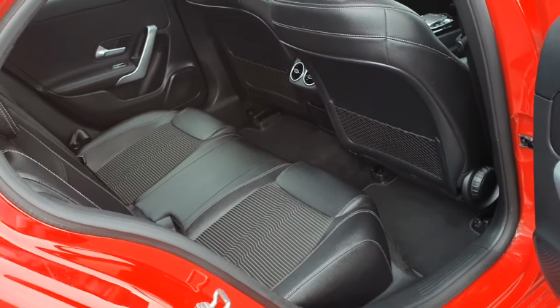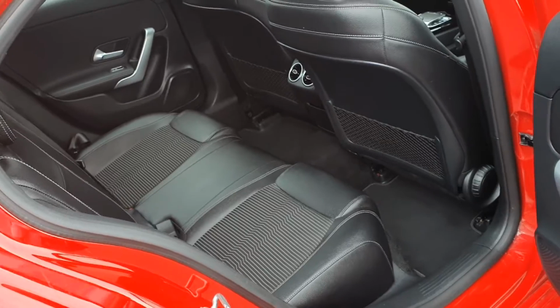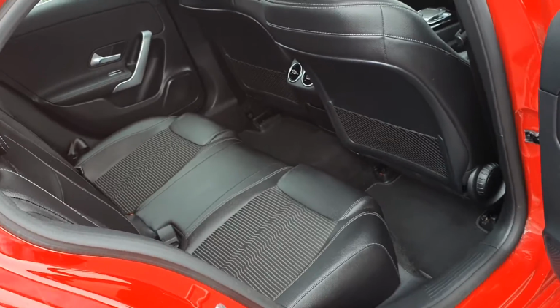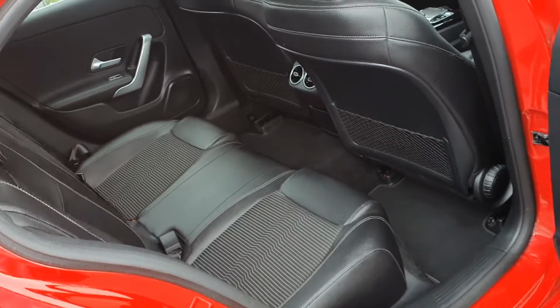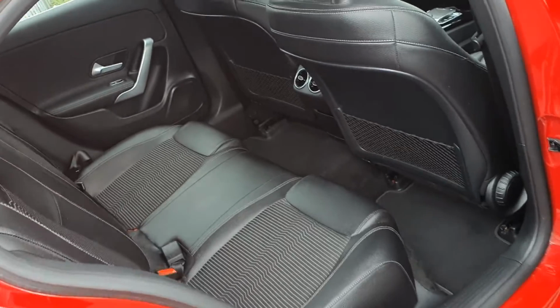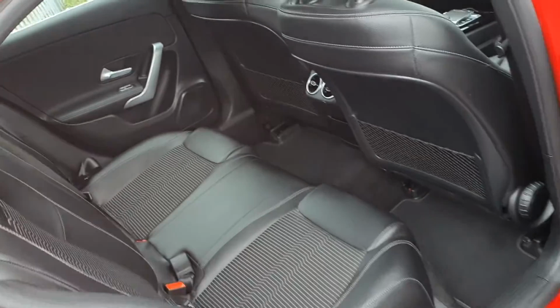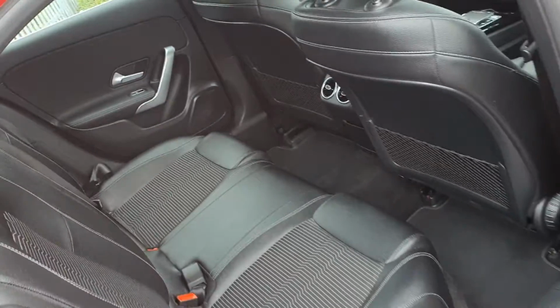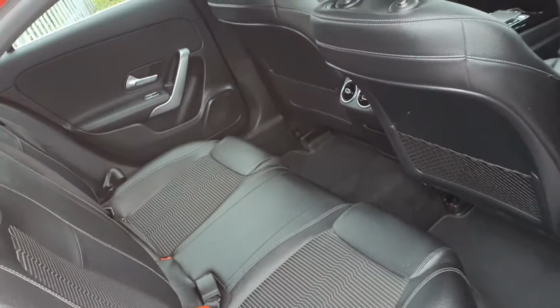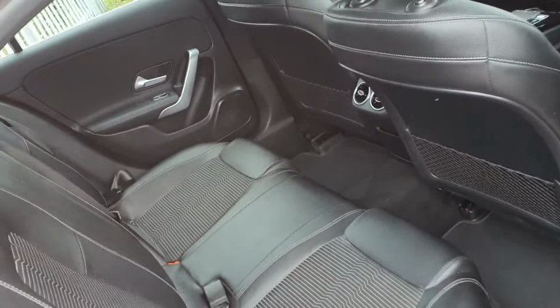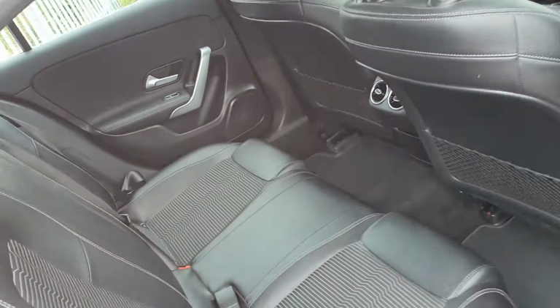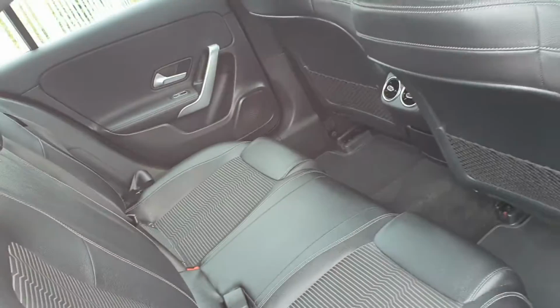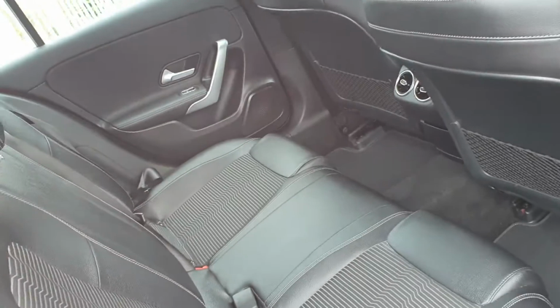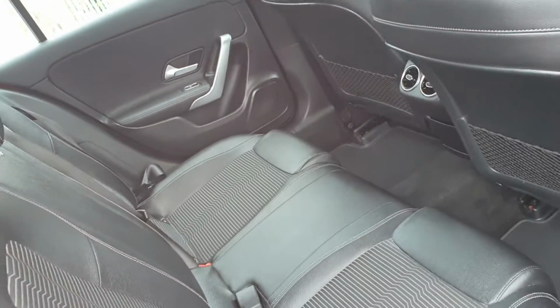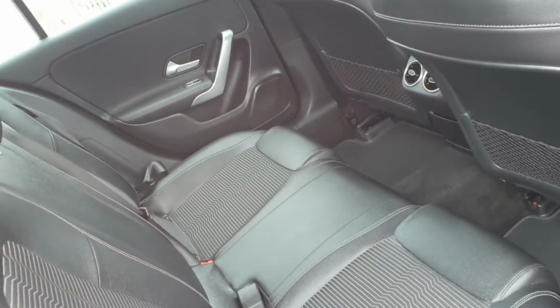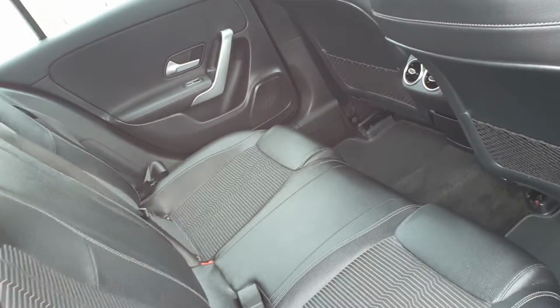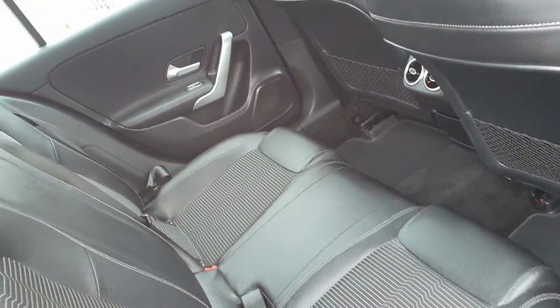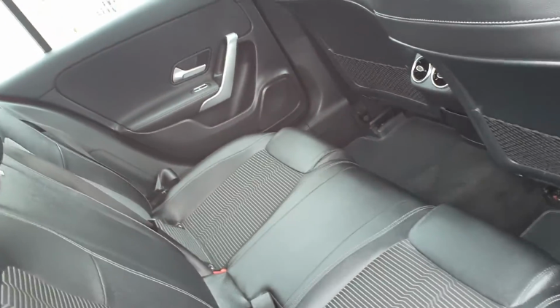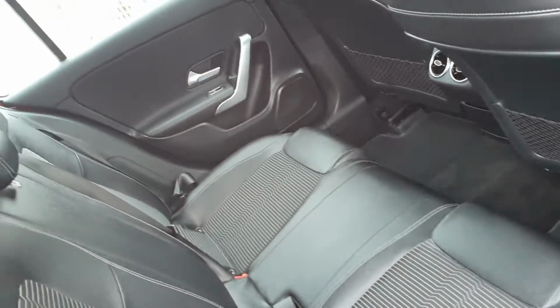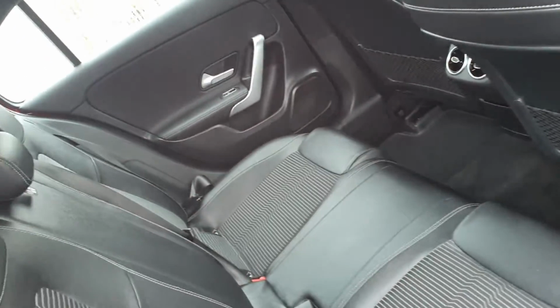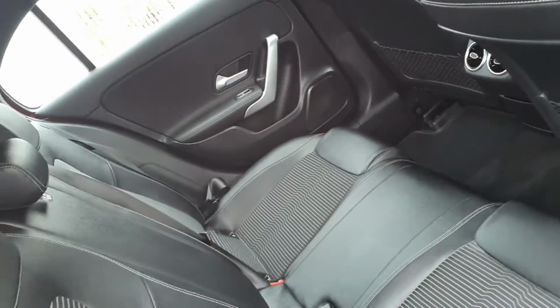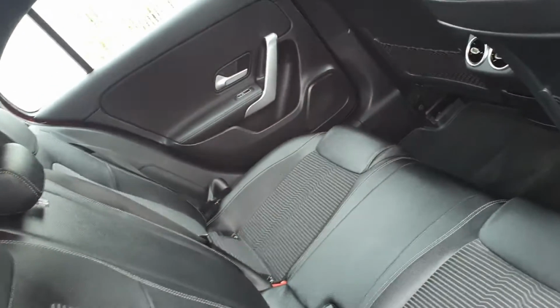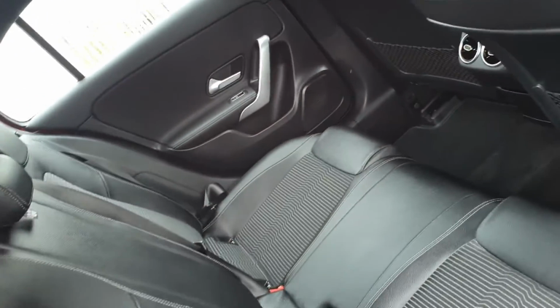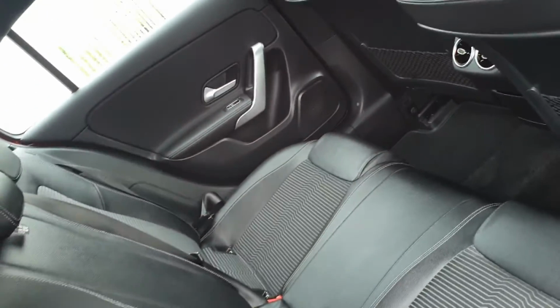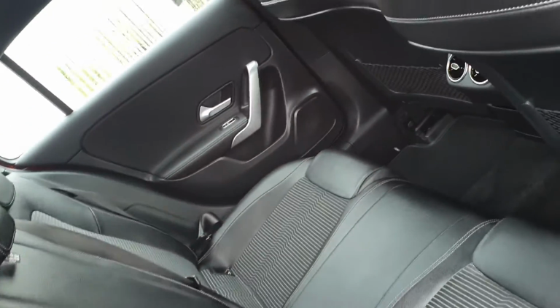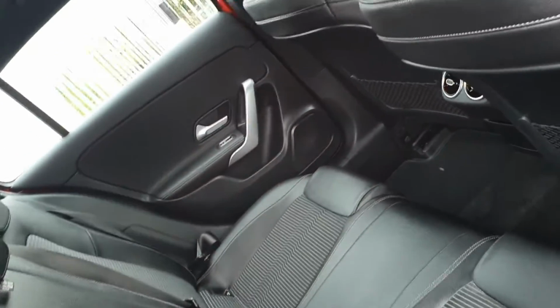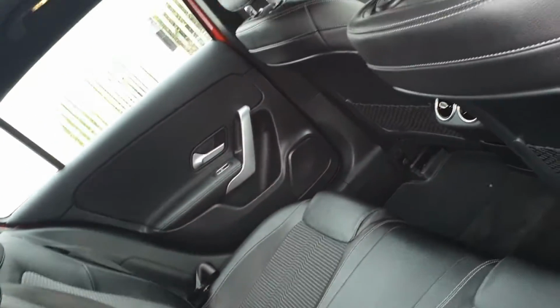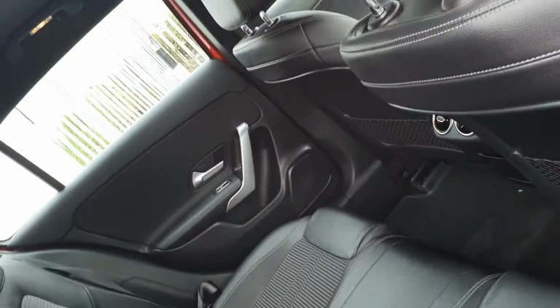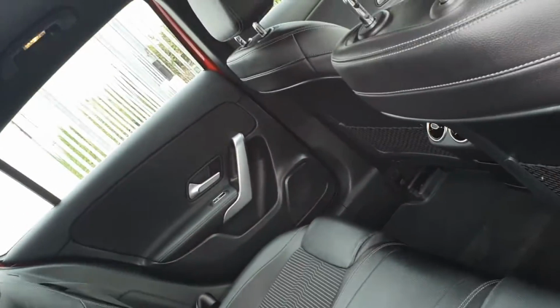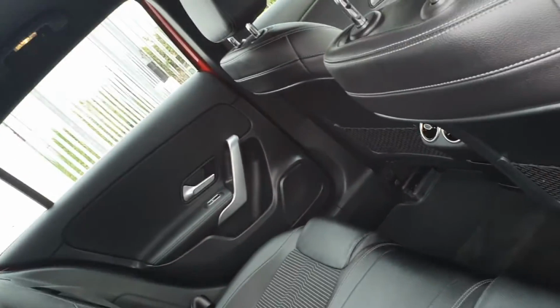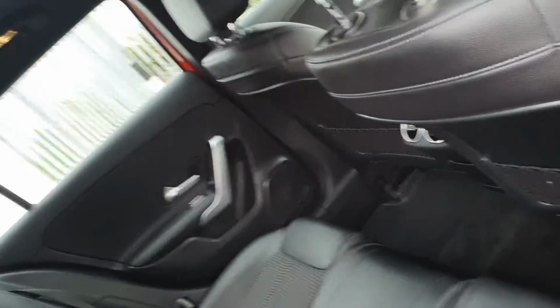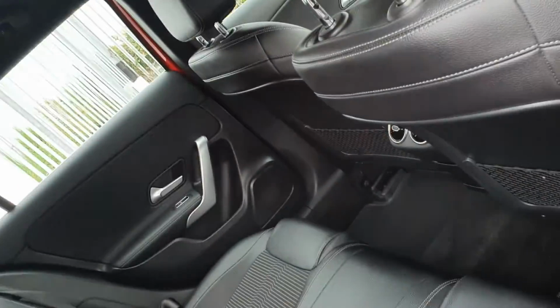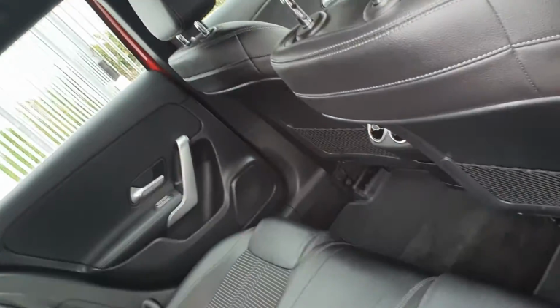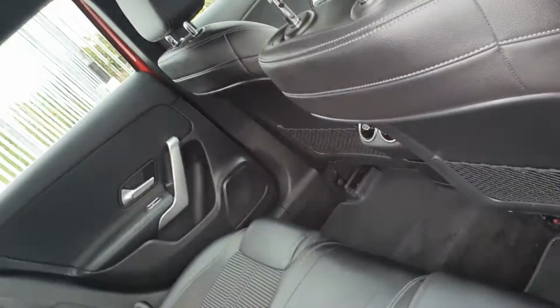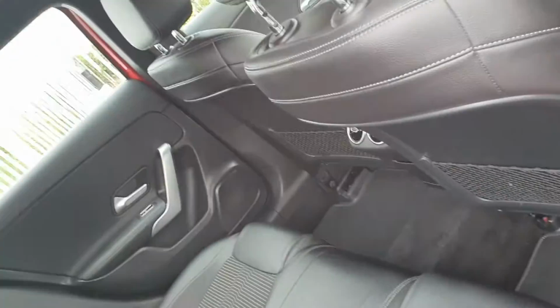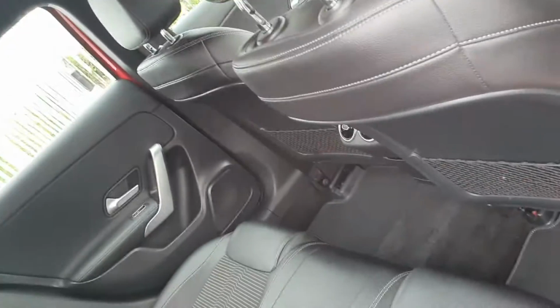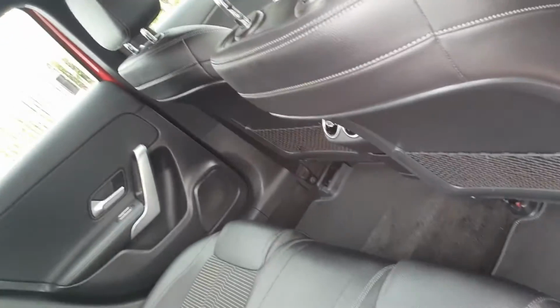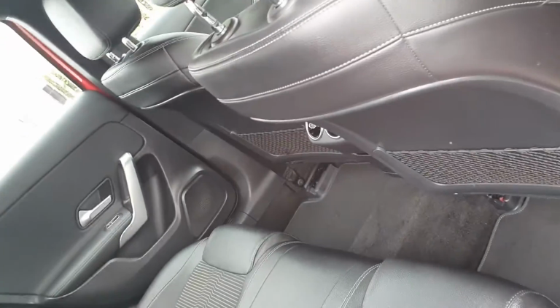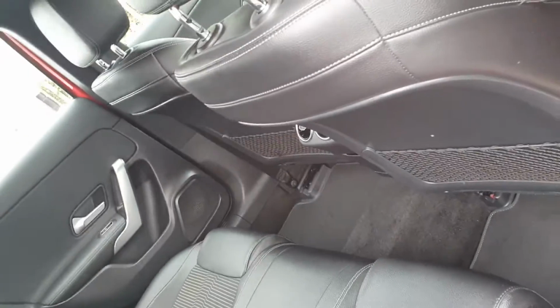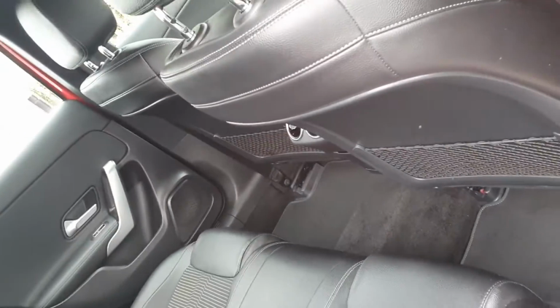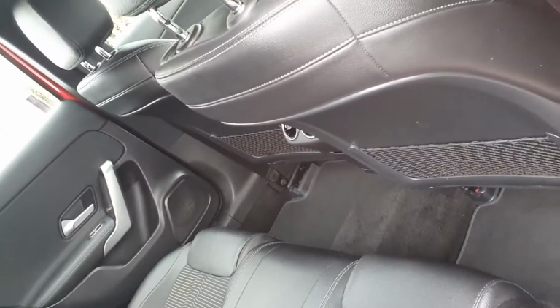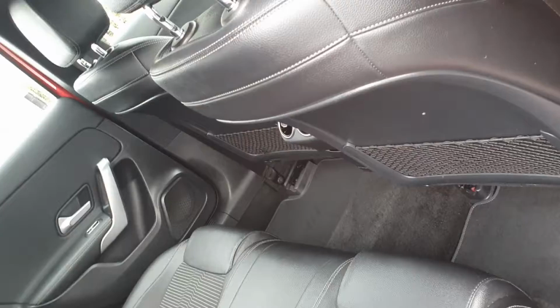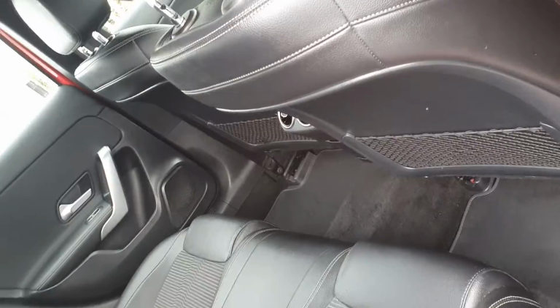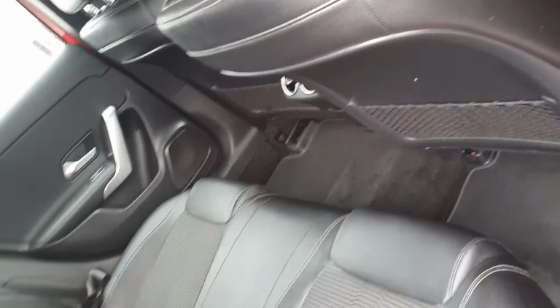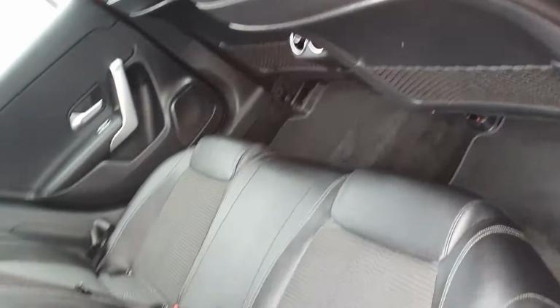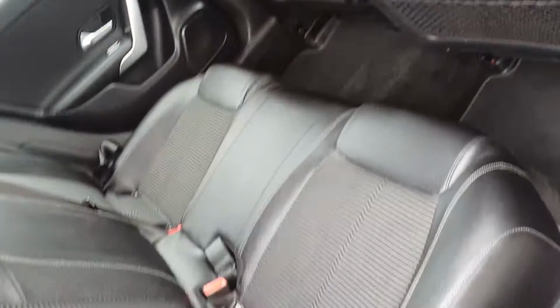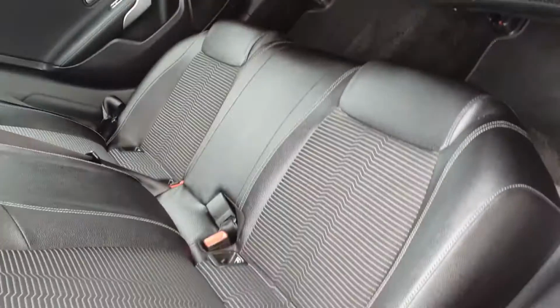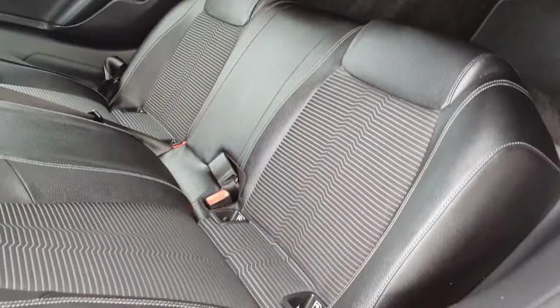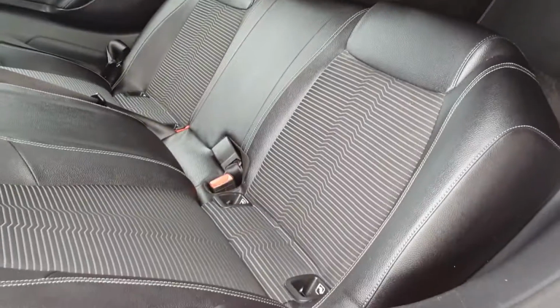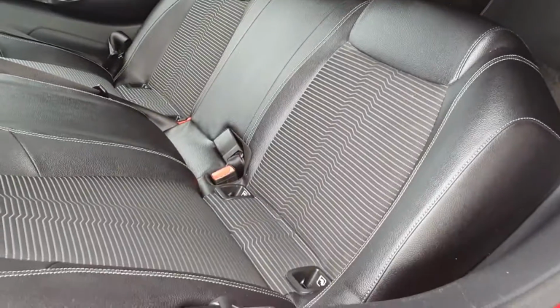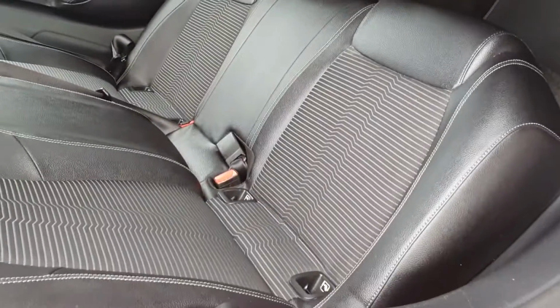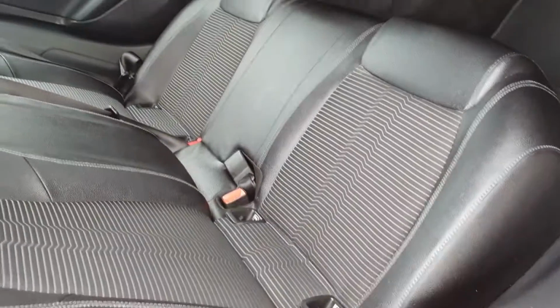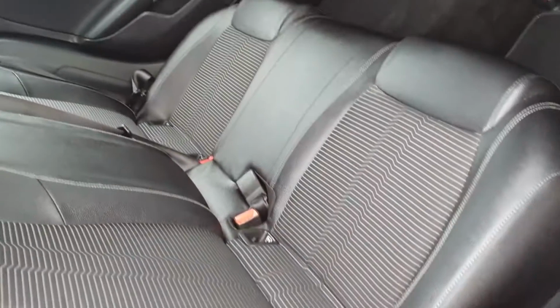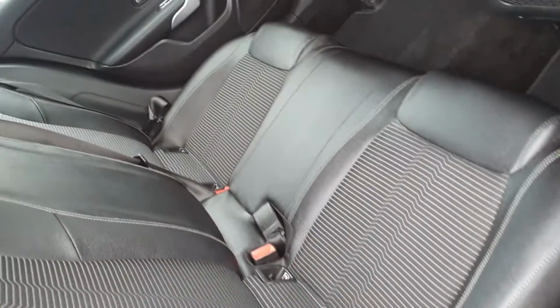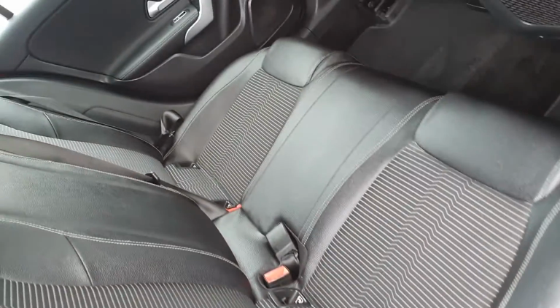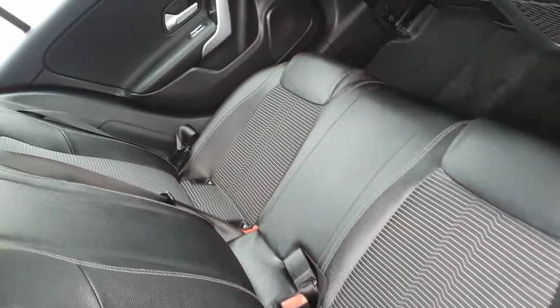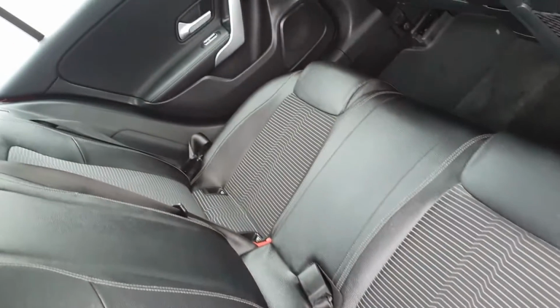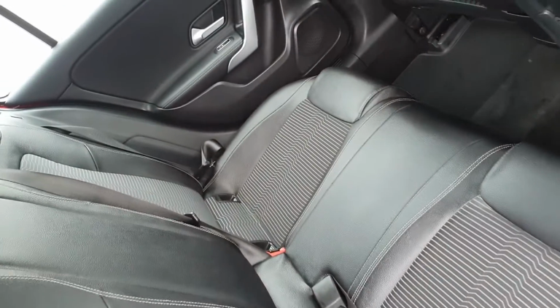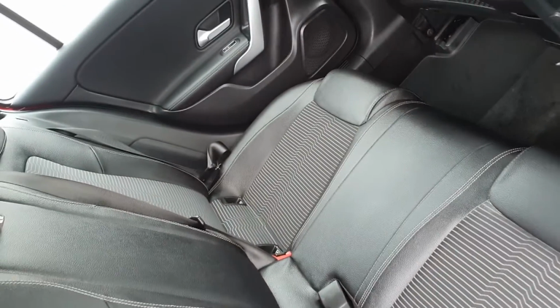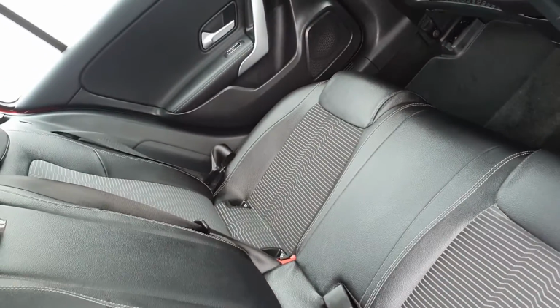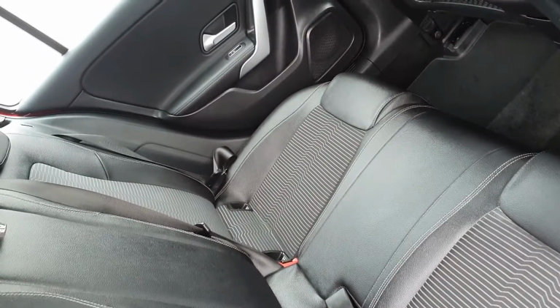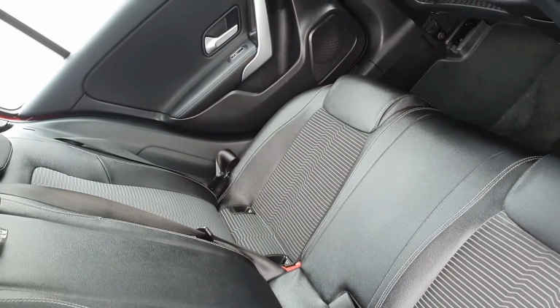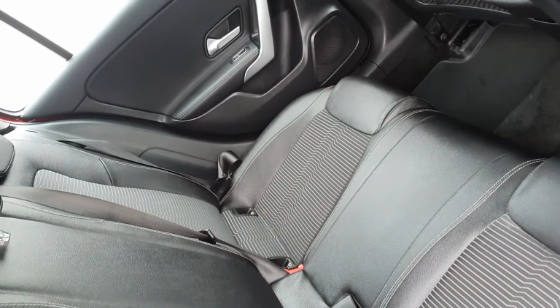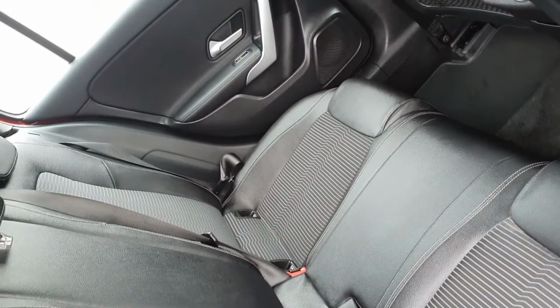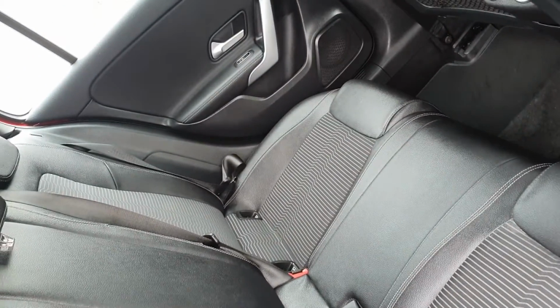In the back, as you can see, there is a huge amount of space with plenty of leg room and ISOFIX in each point of the car.